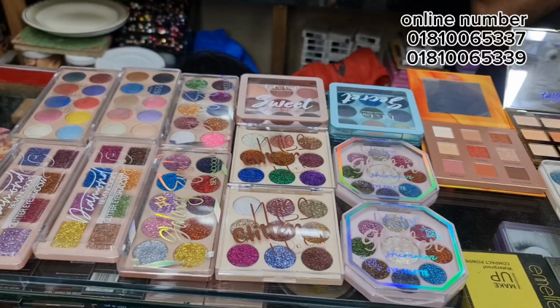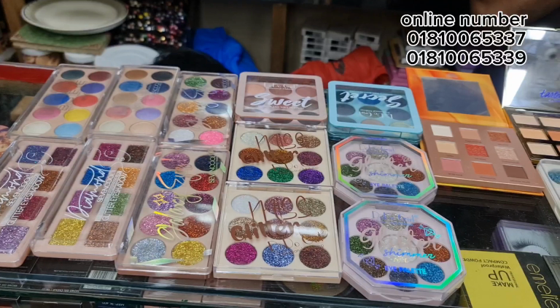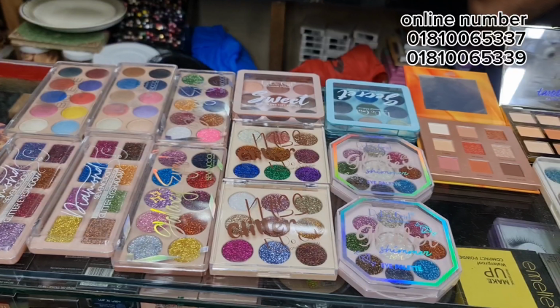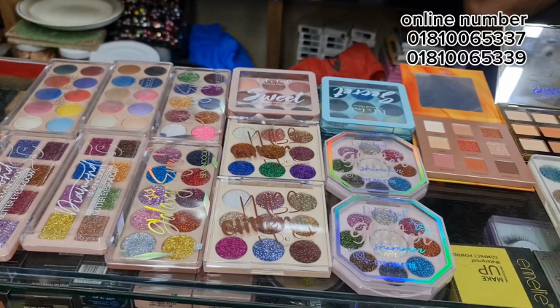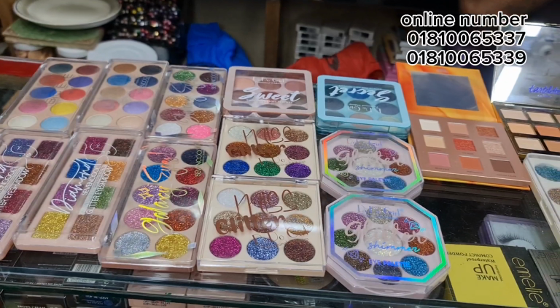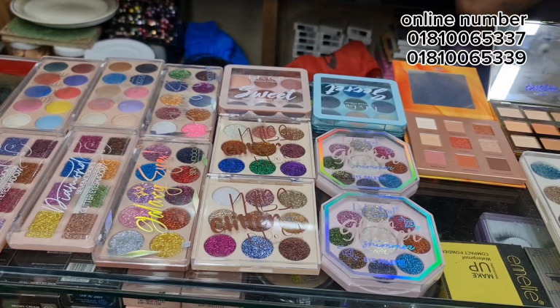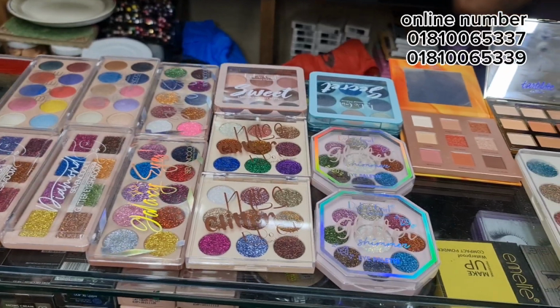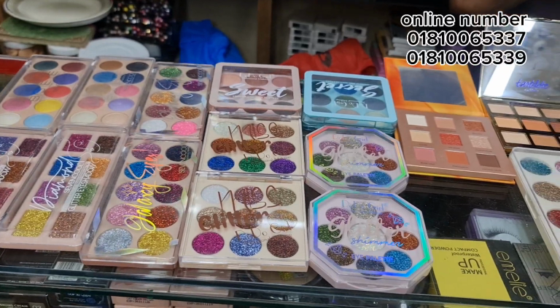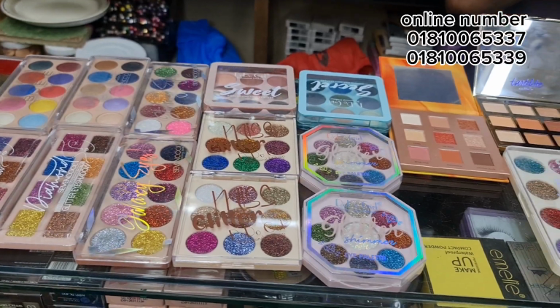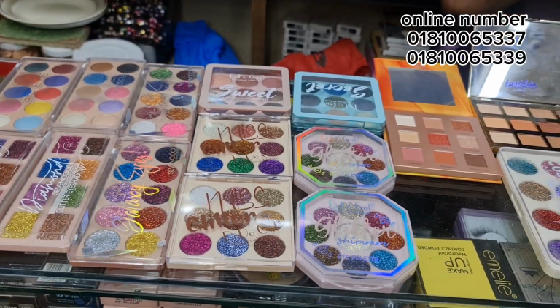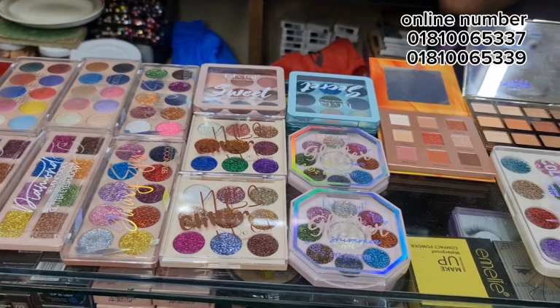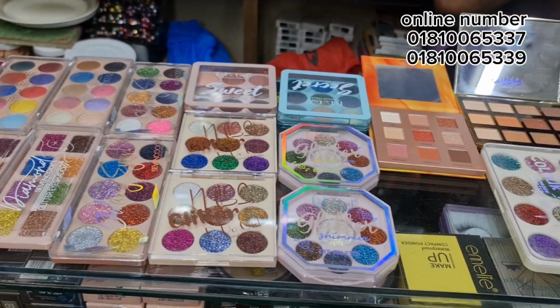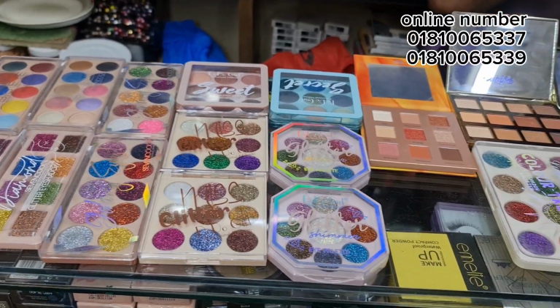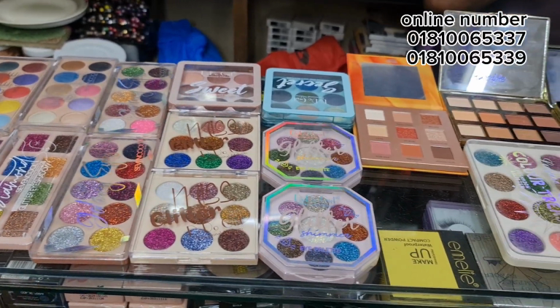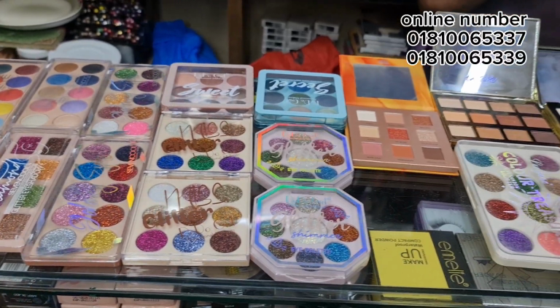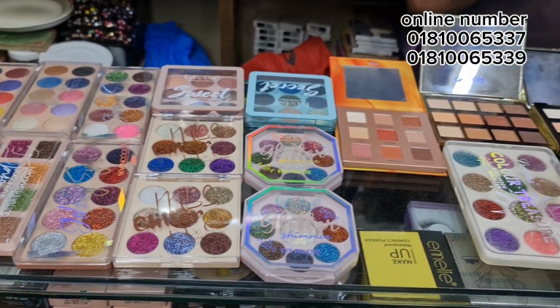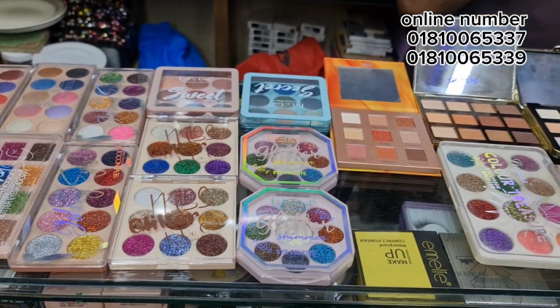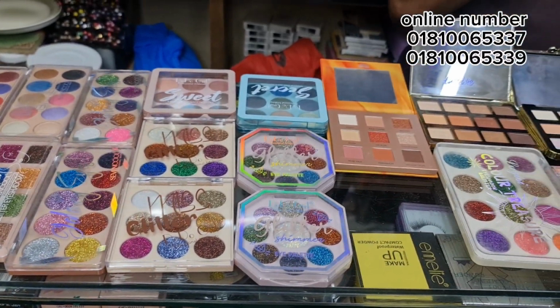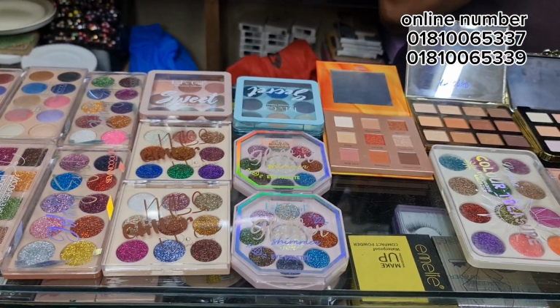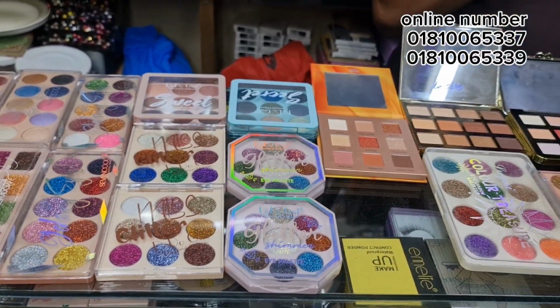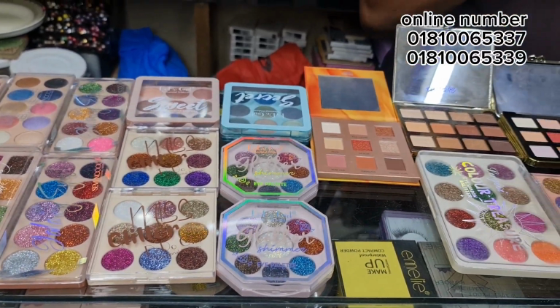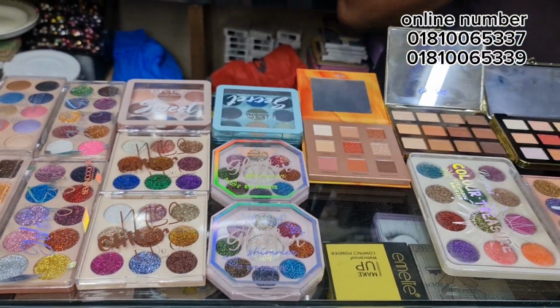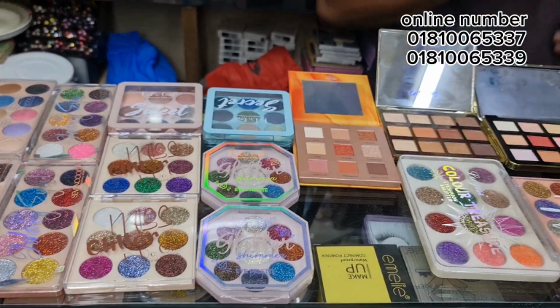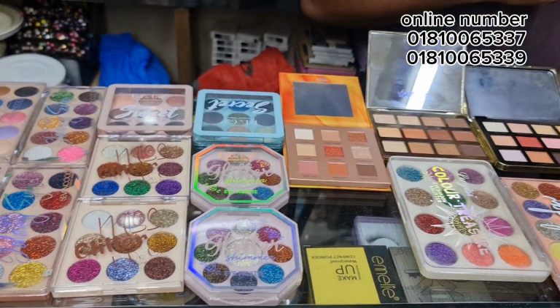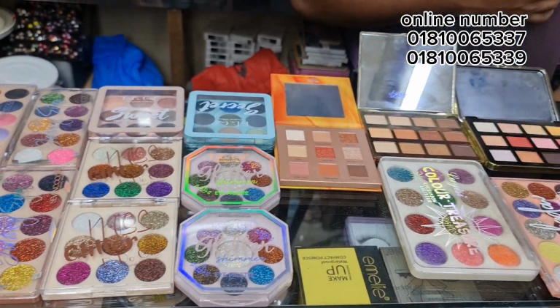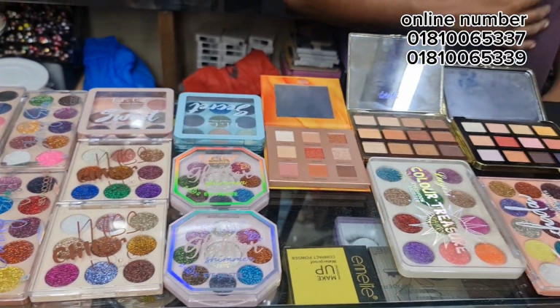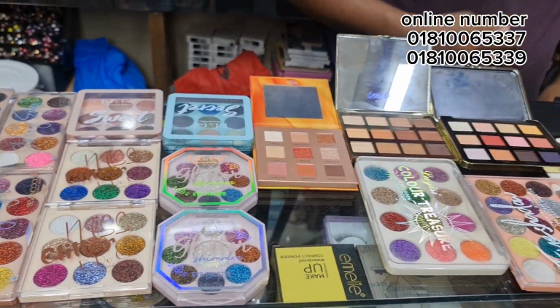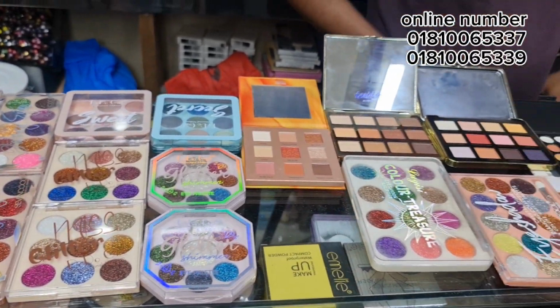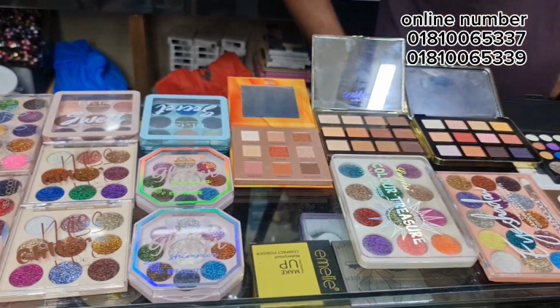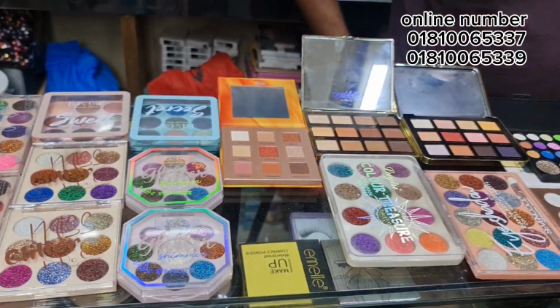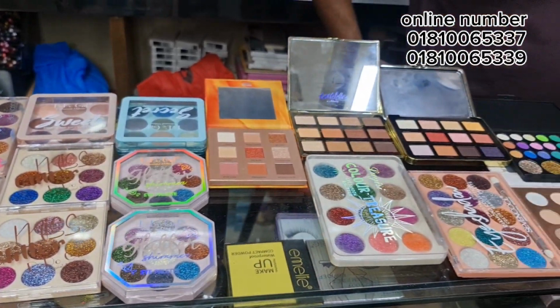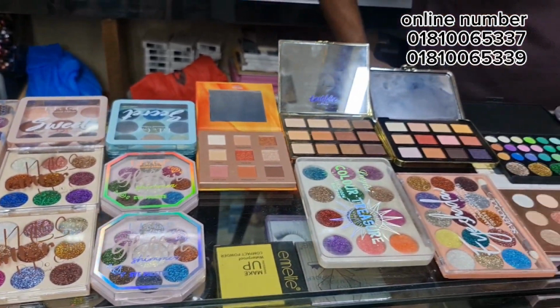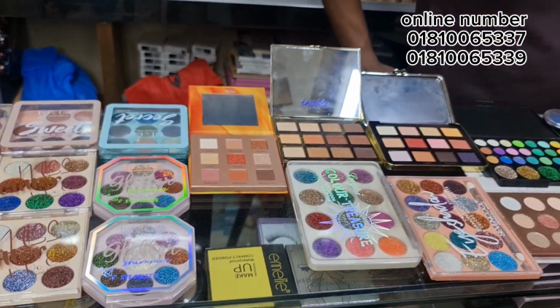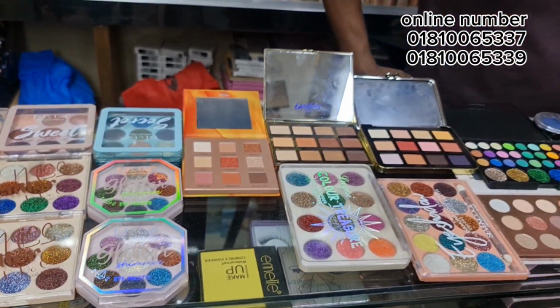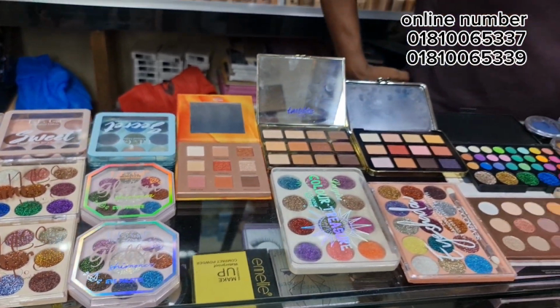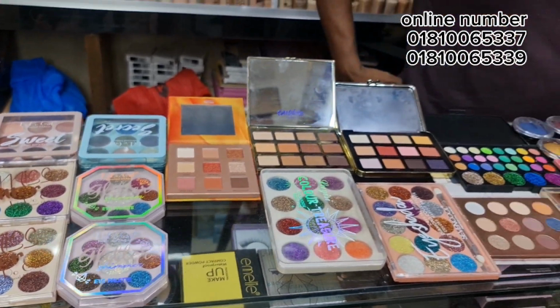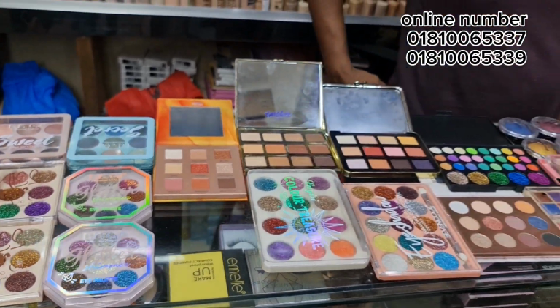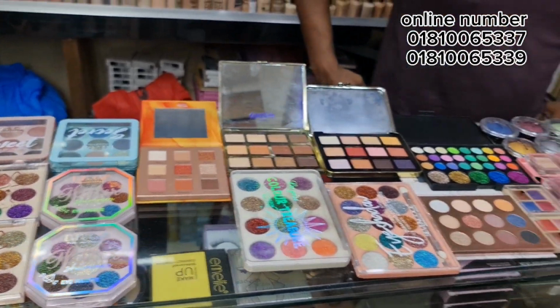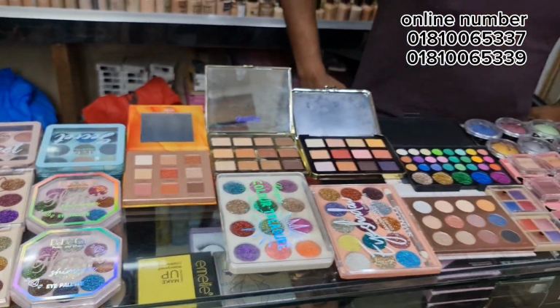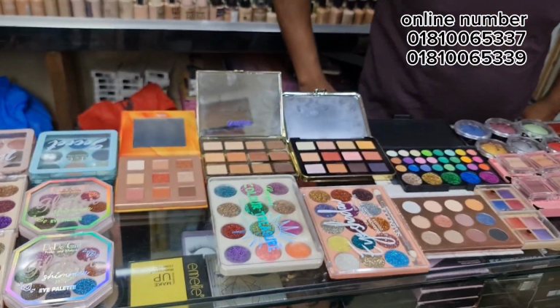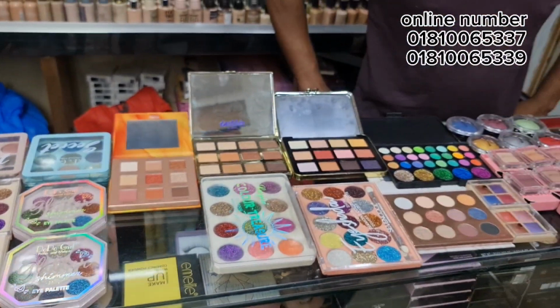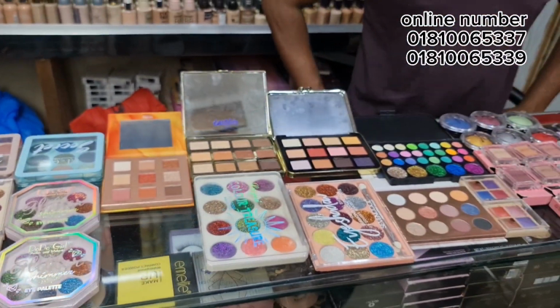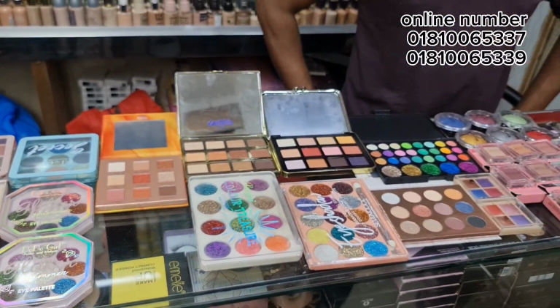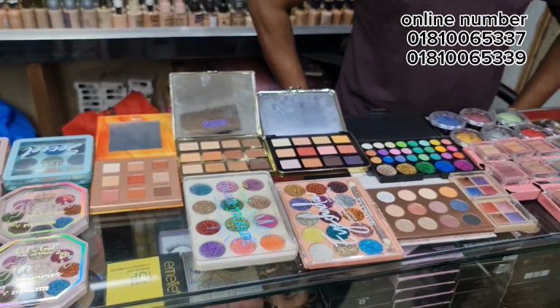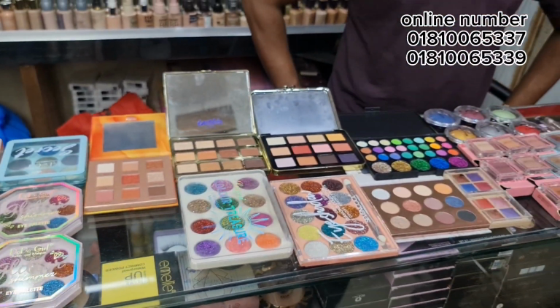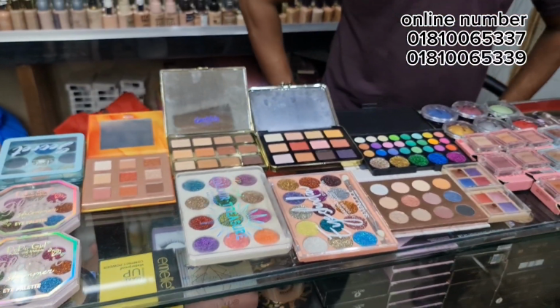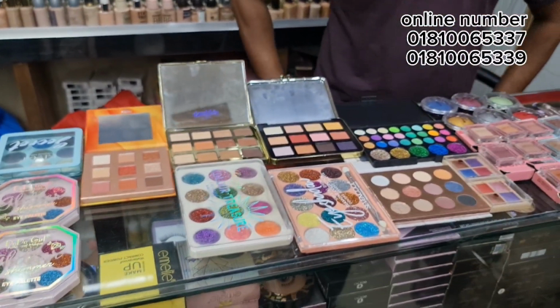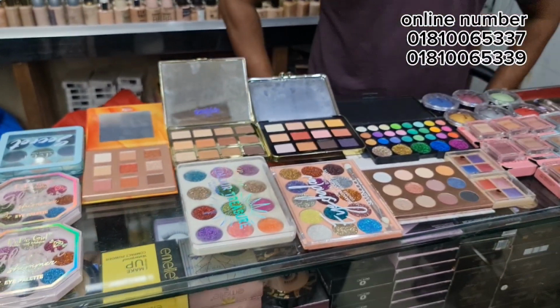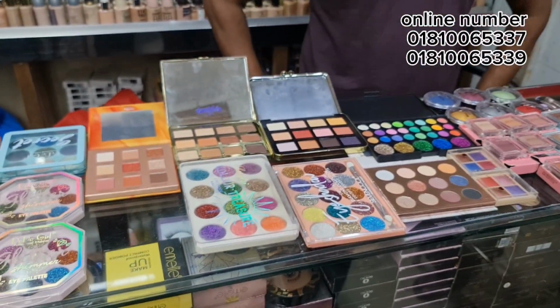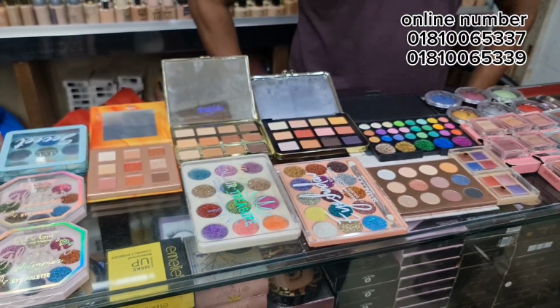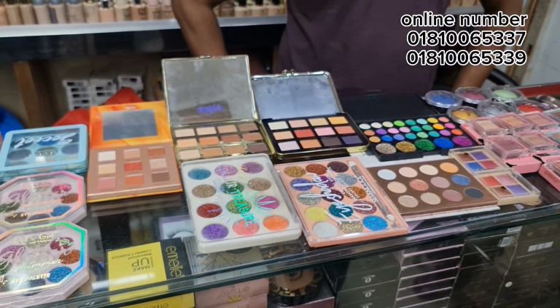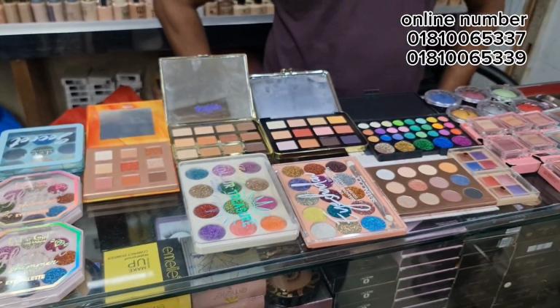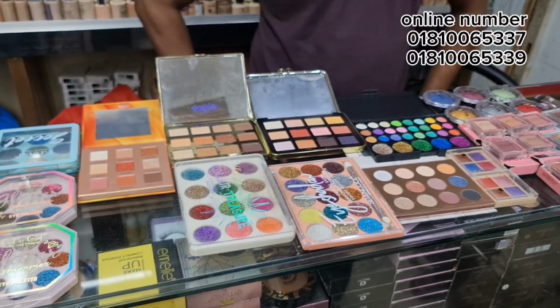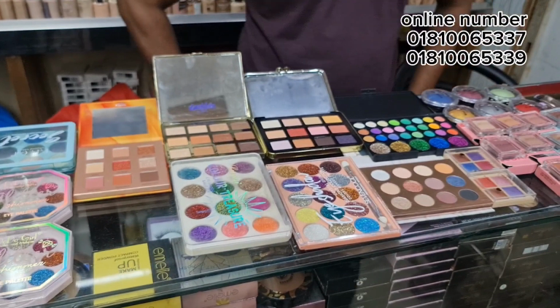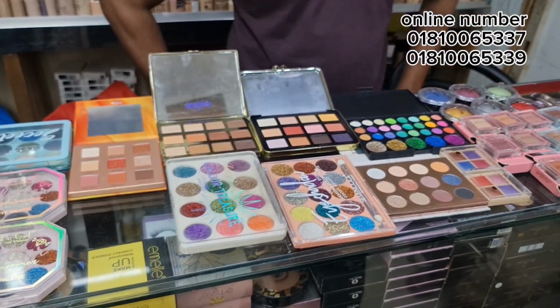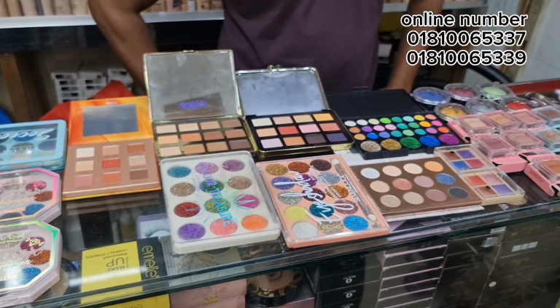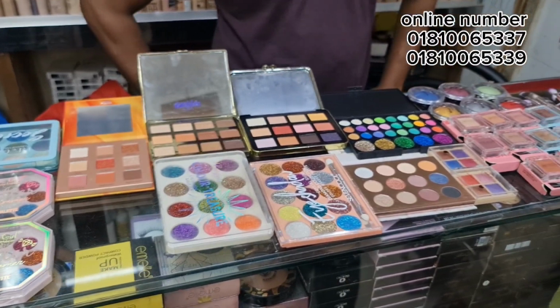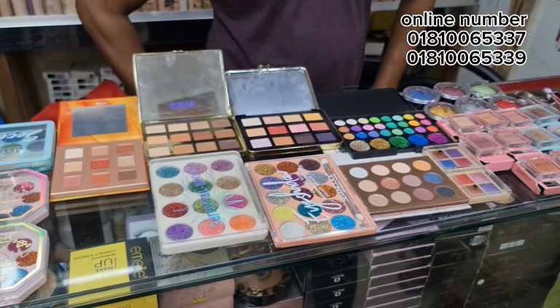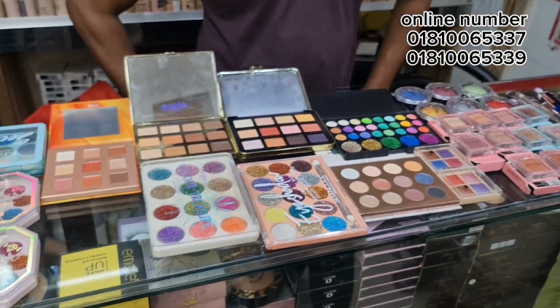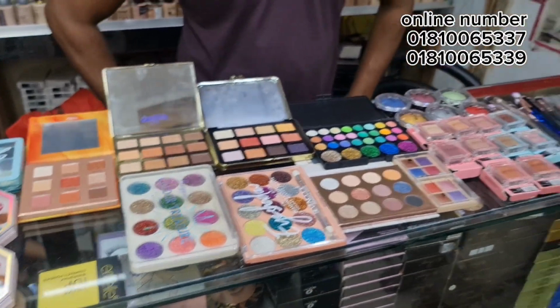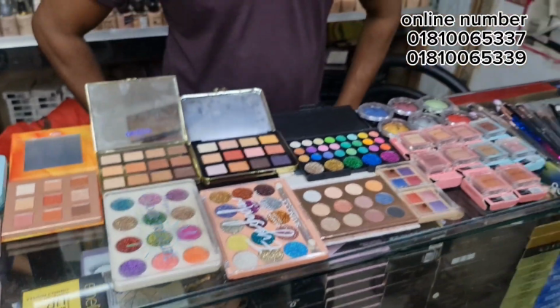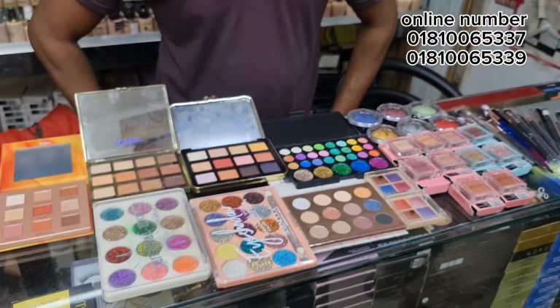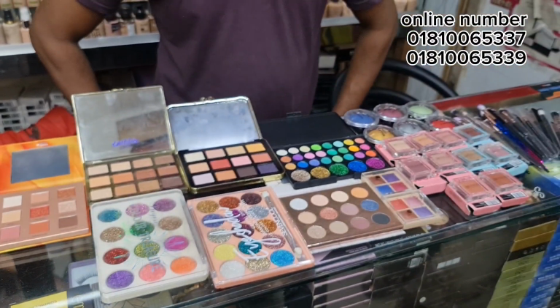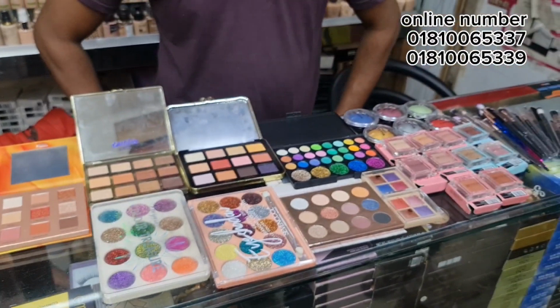Hello everyone! Asalaamu'alaikum. Welcome to my channel Beesroy video. Today I'm going to present my makeup.